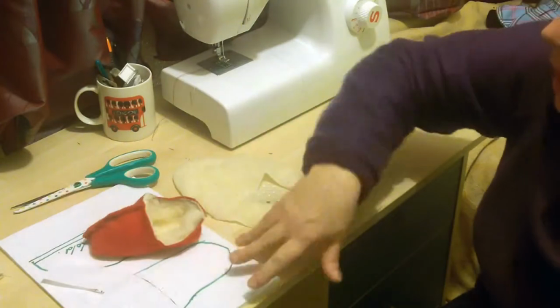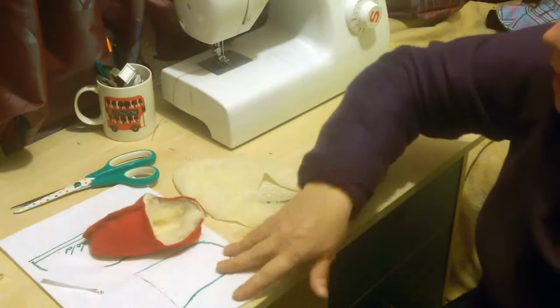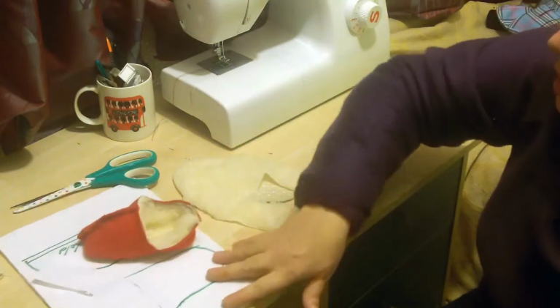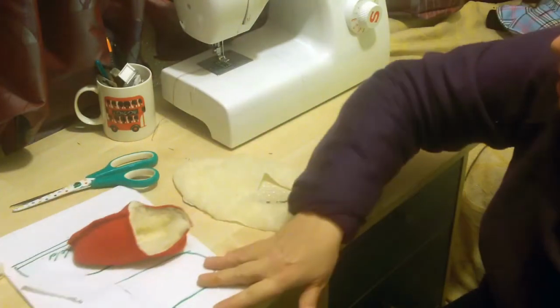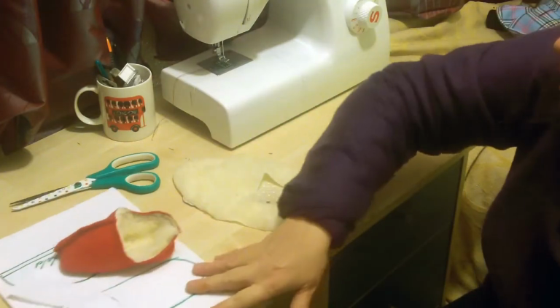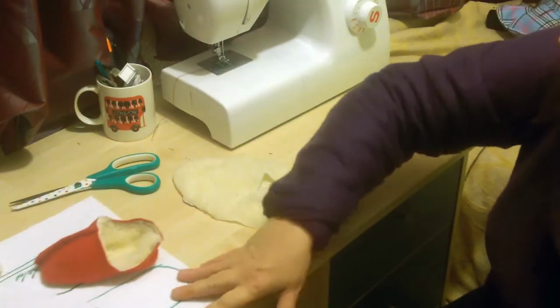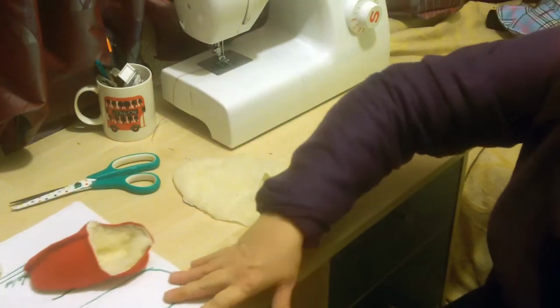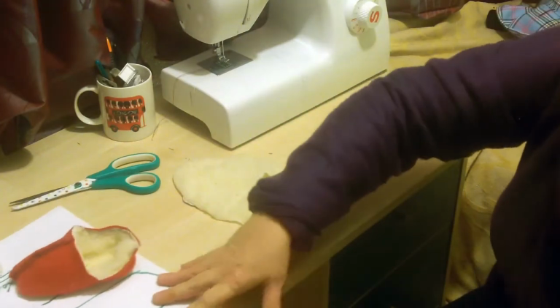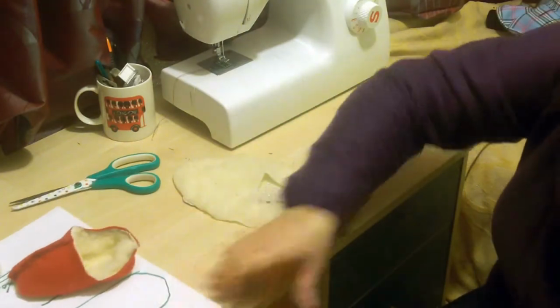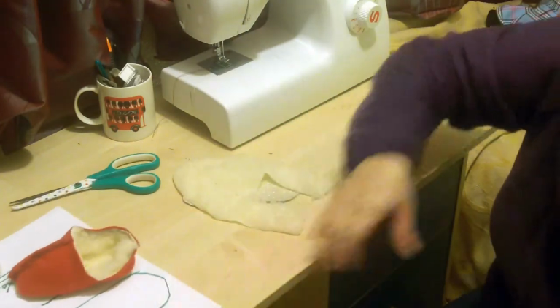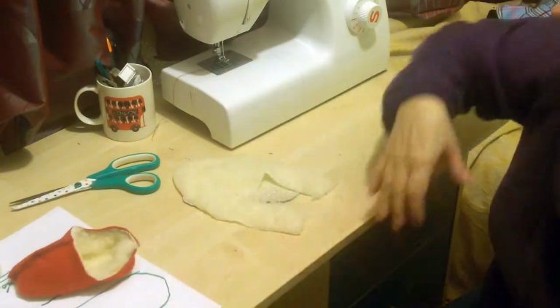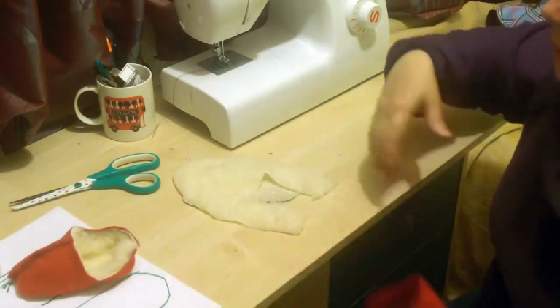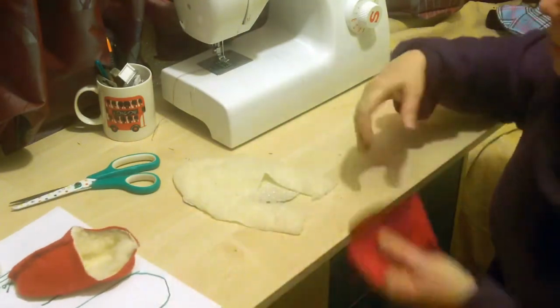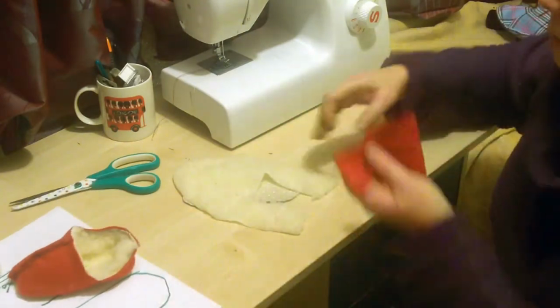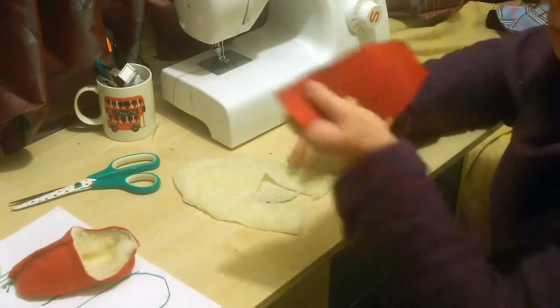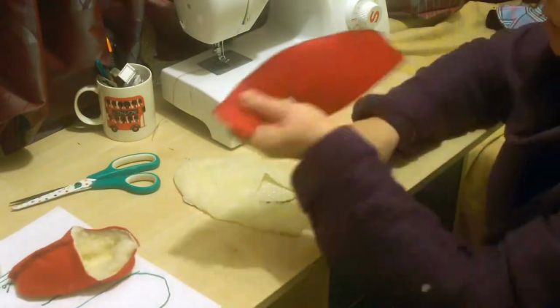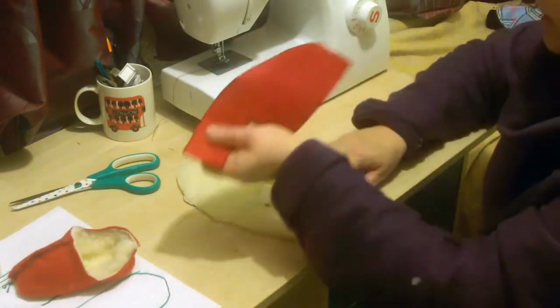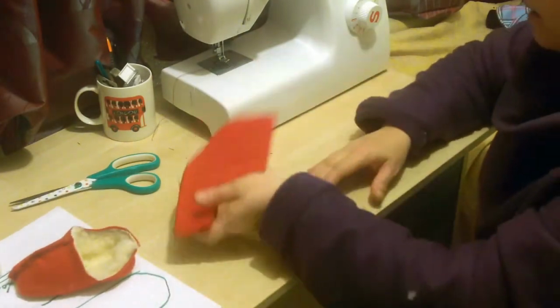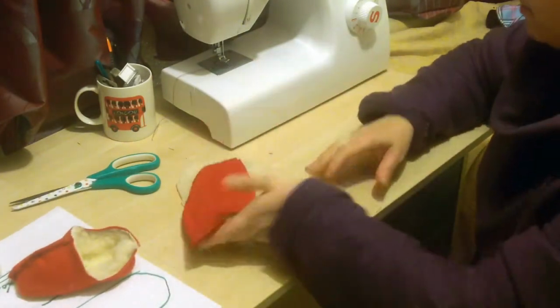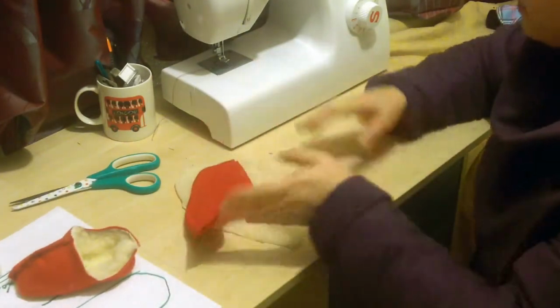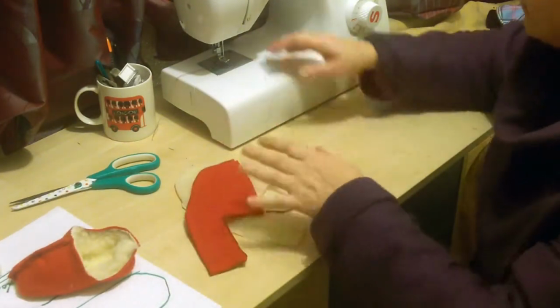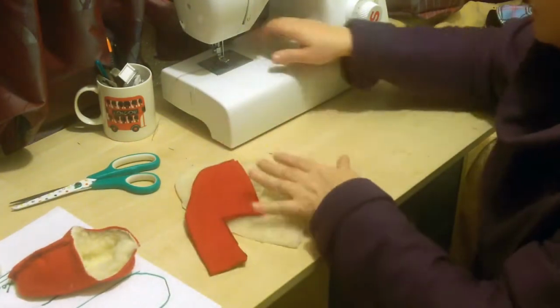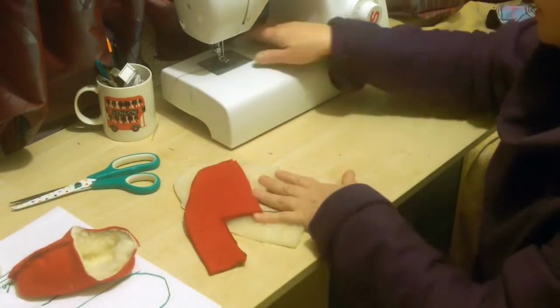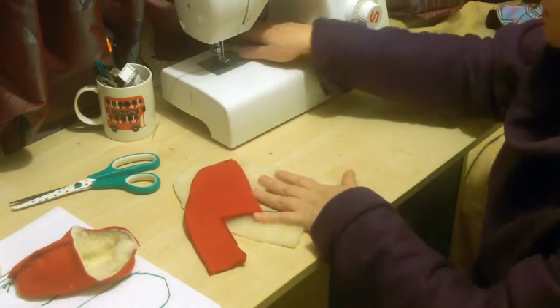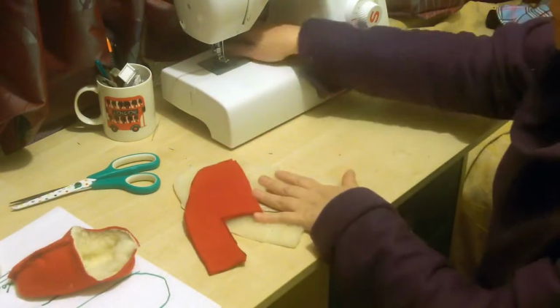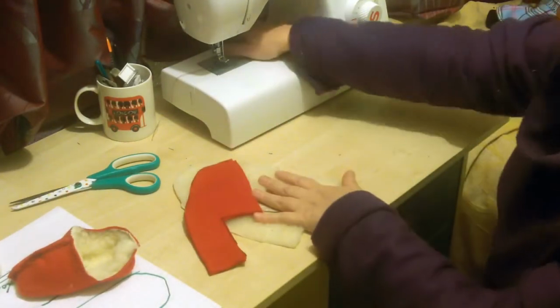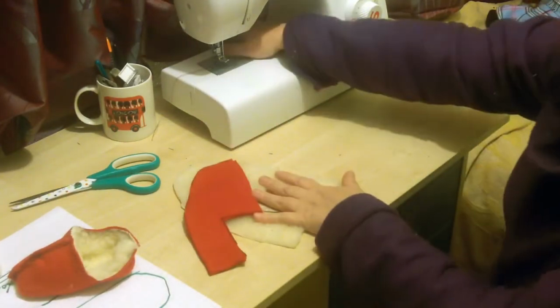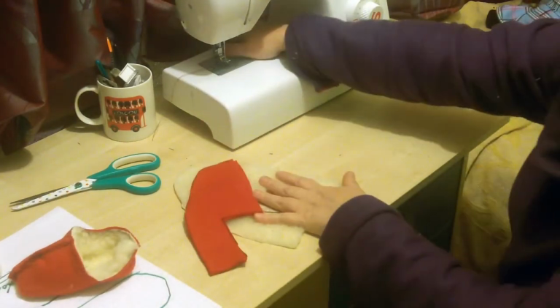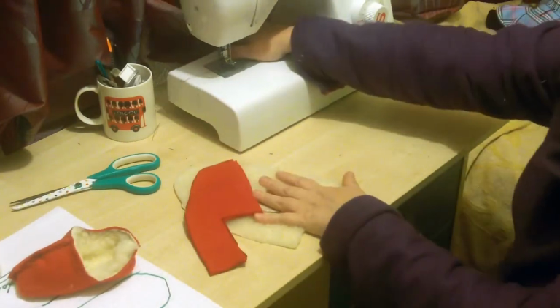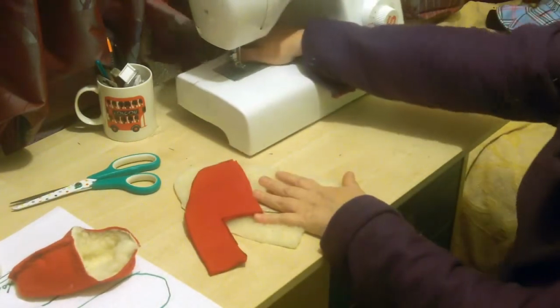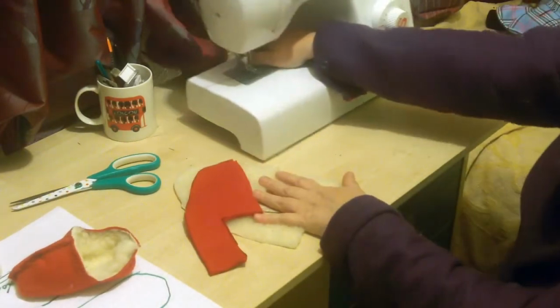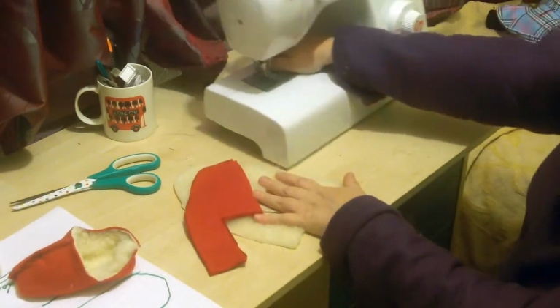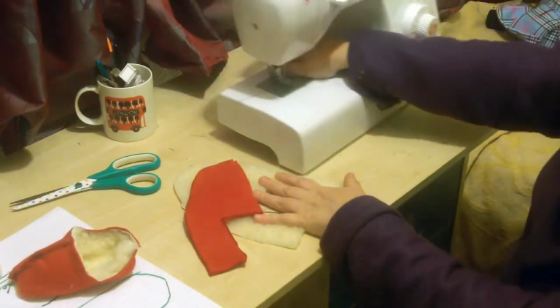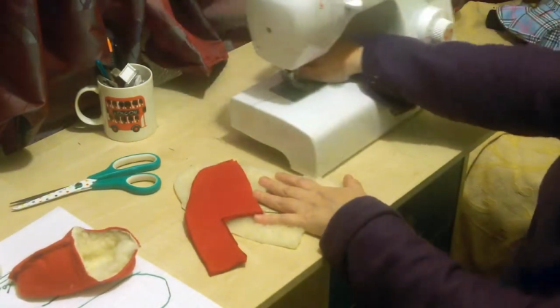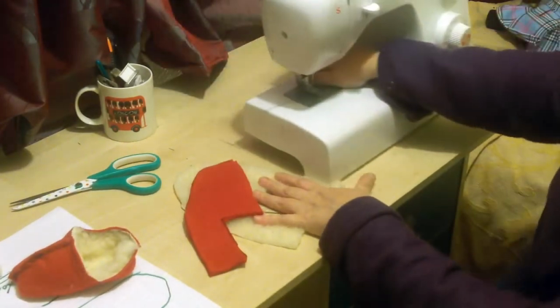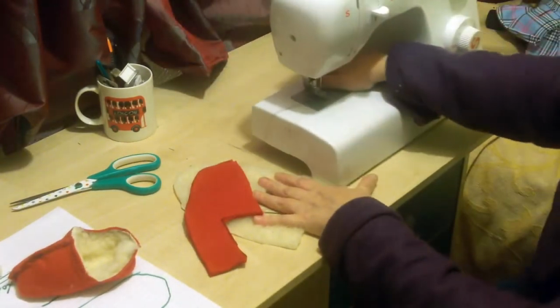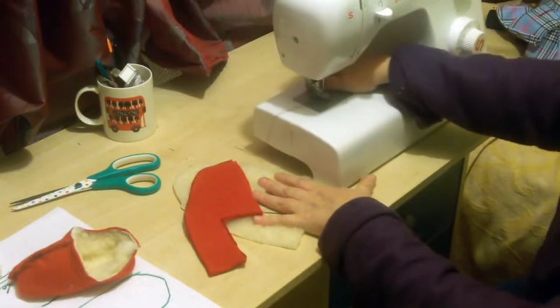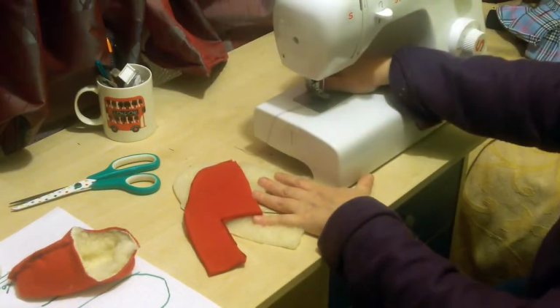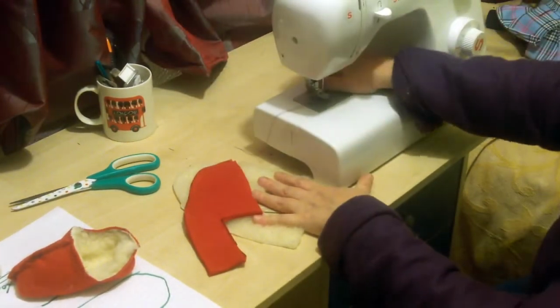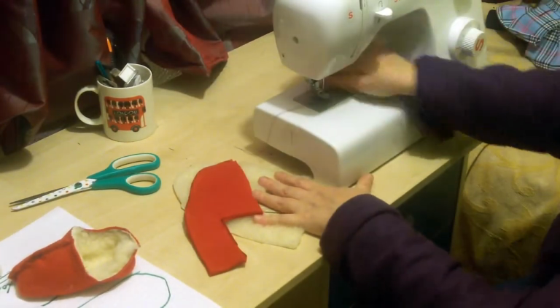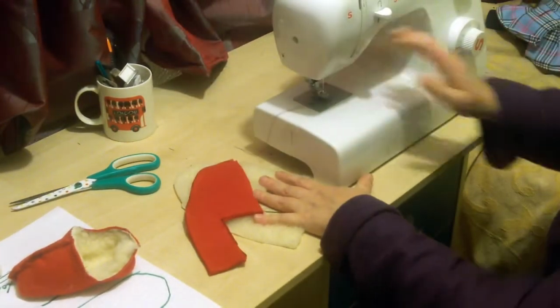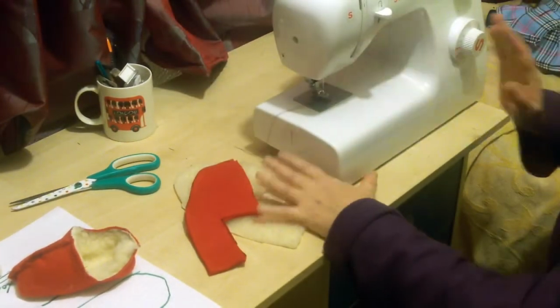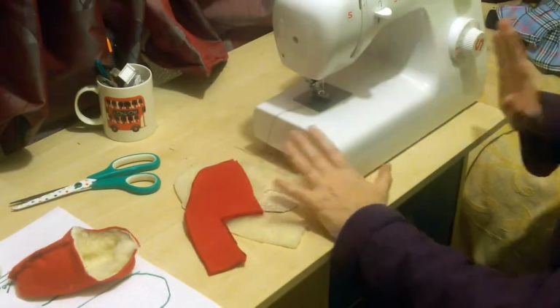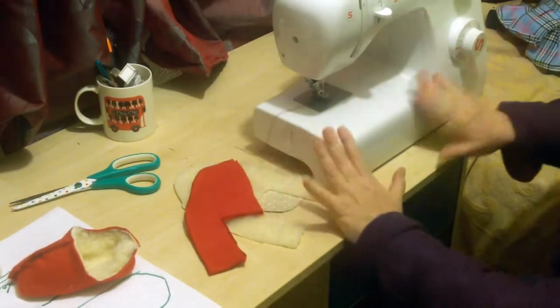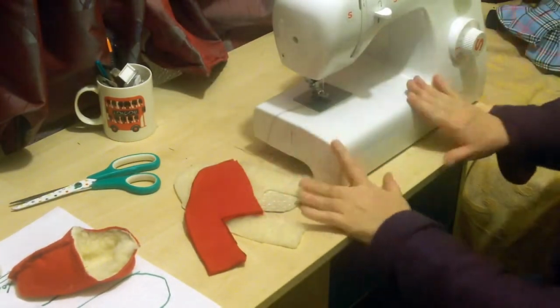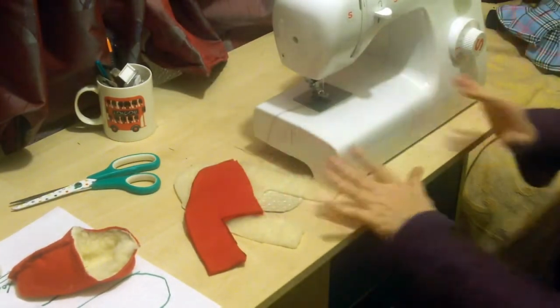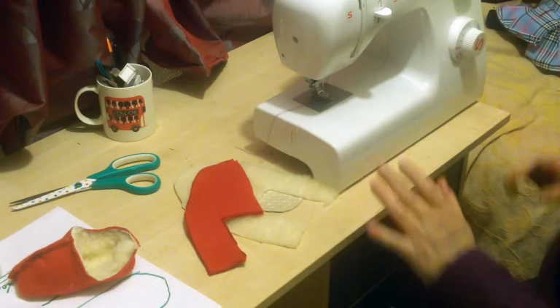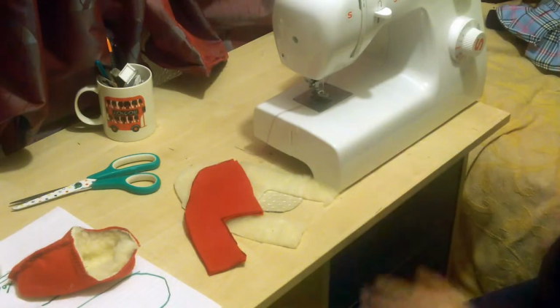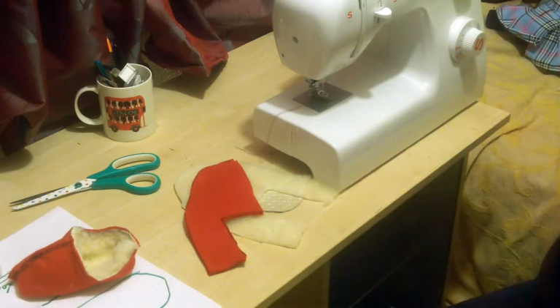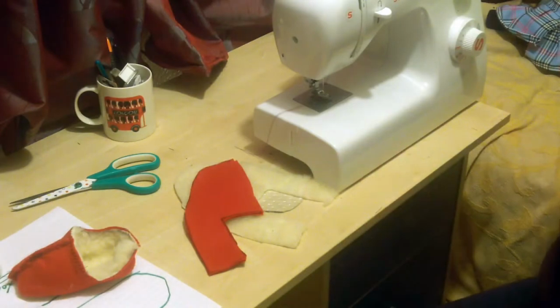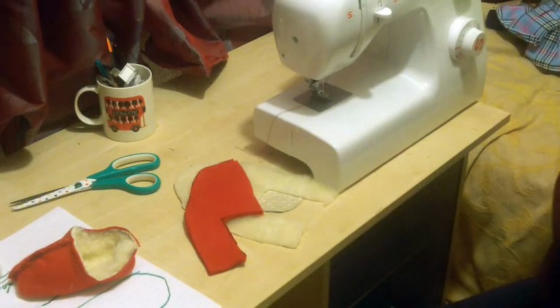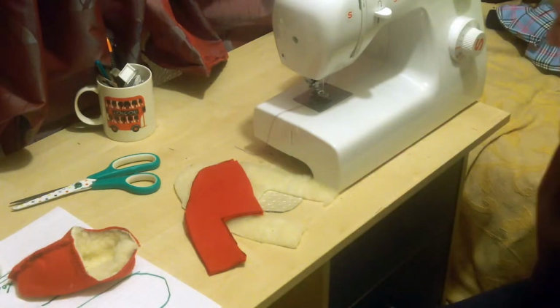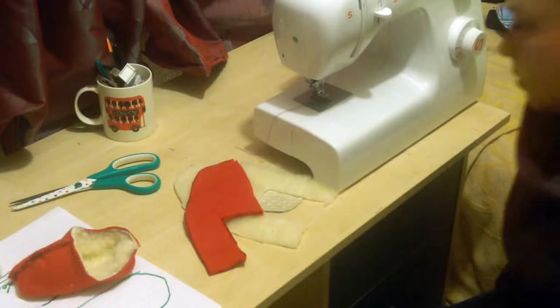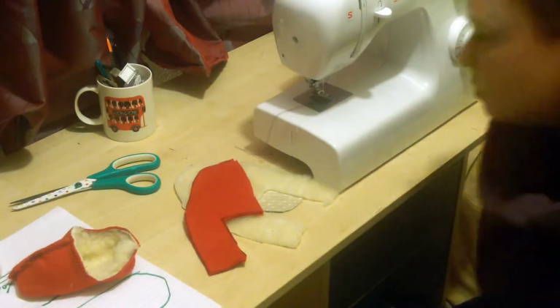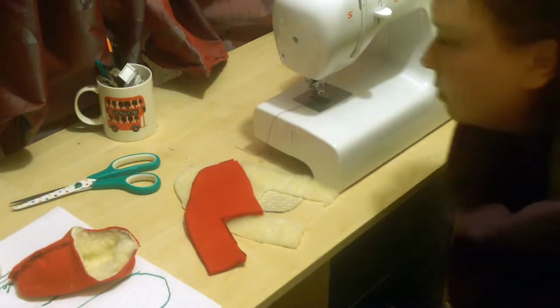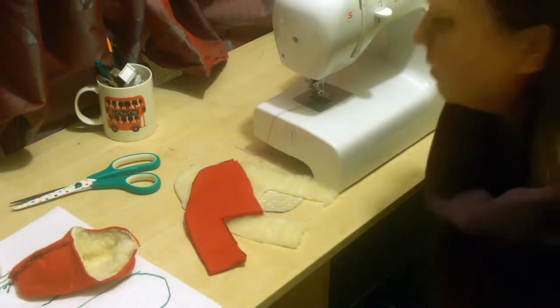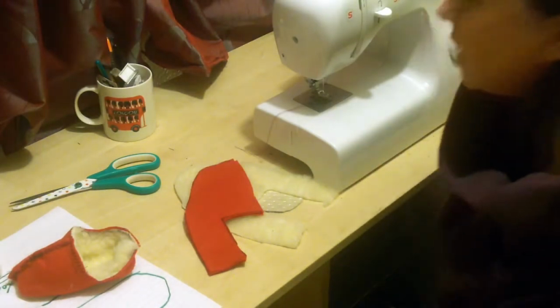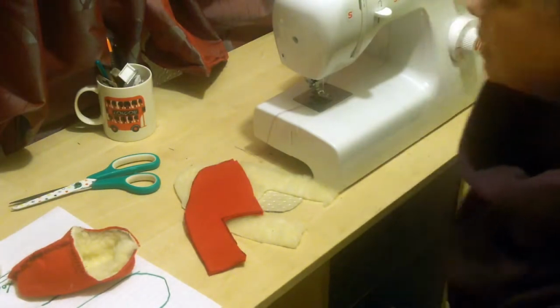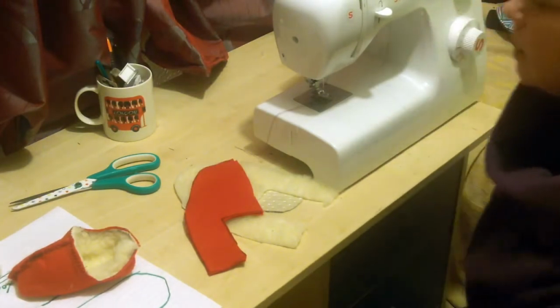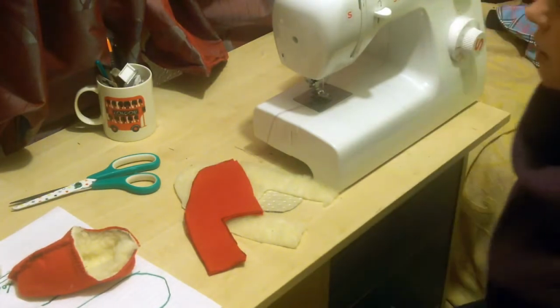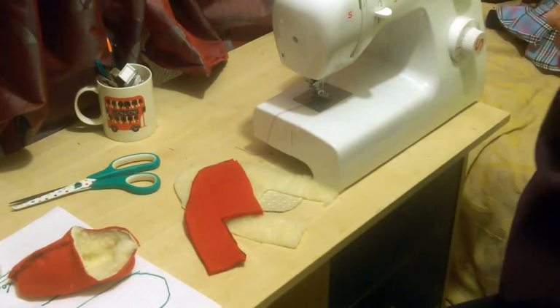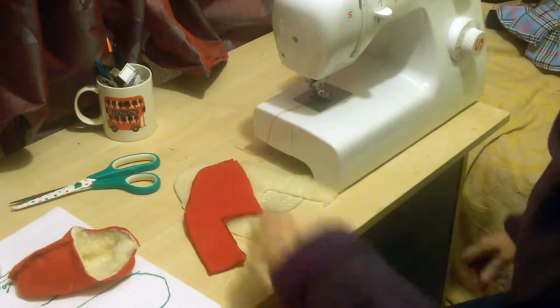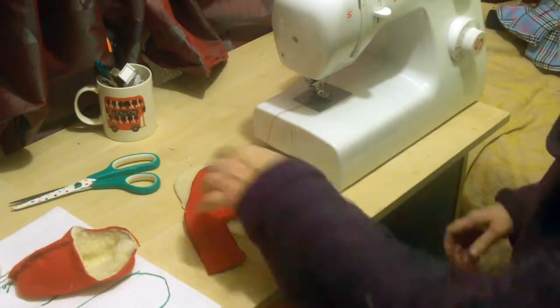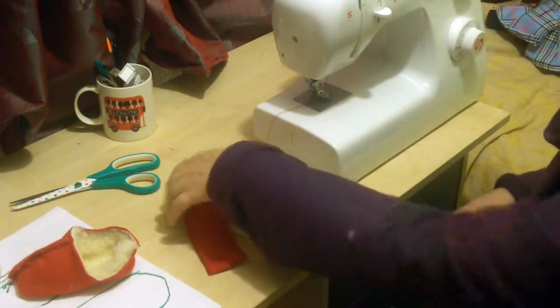I'll put my pattern to the side — I will put that up on Facebook for you — and I've got my sewing machine all ready to go.